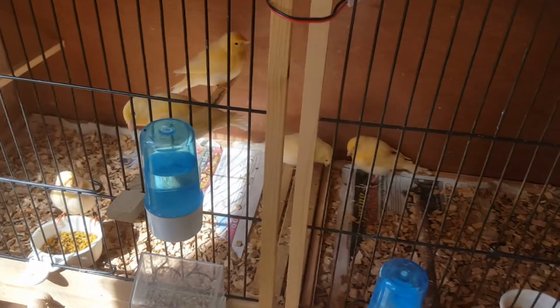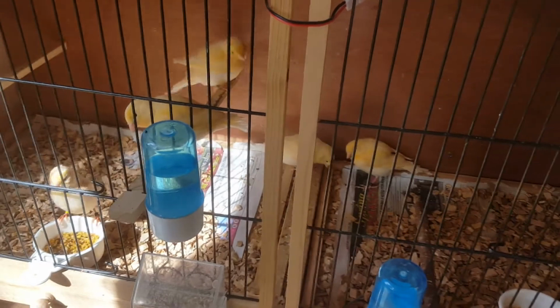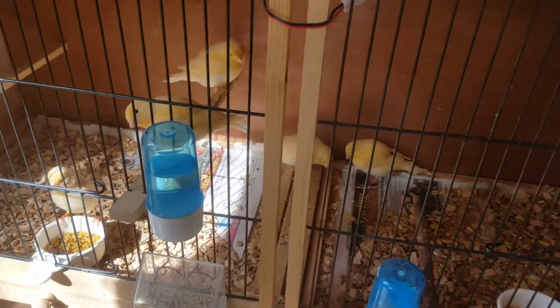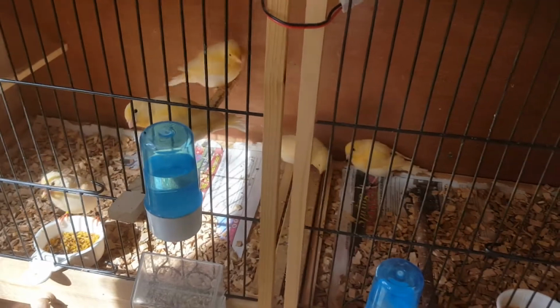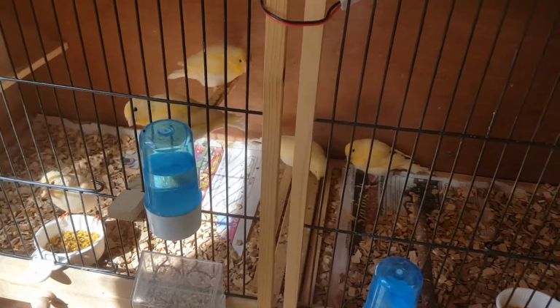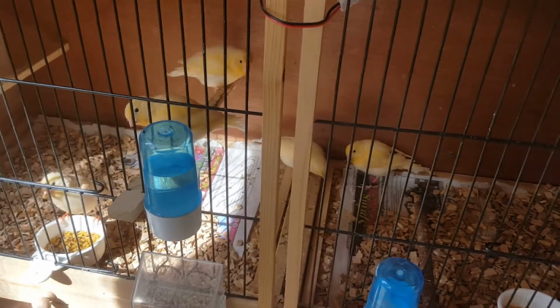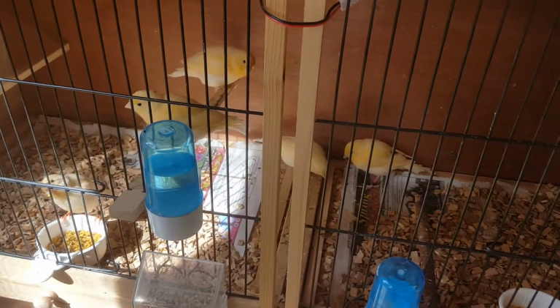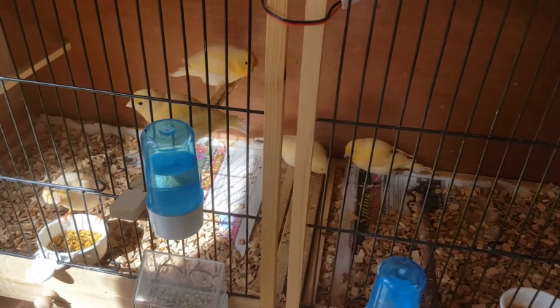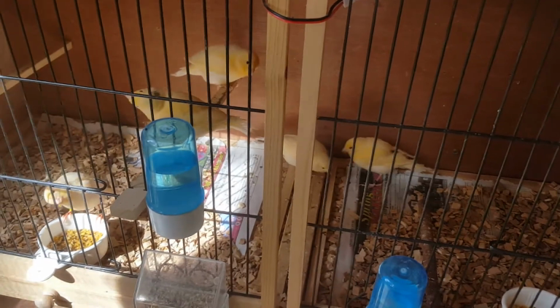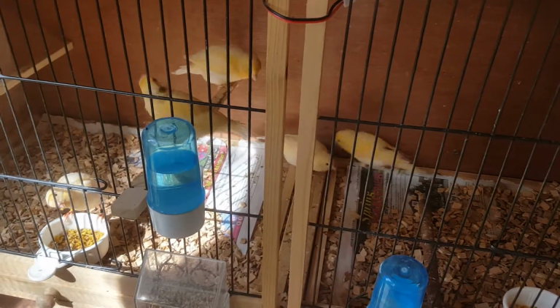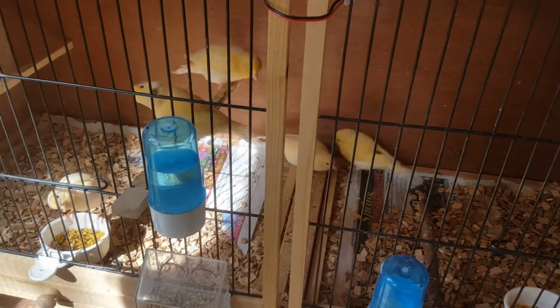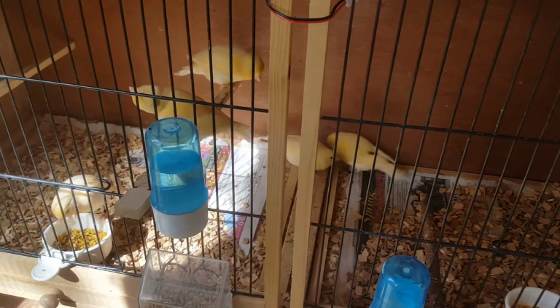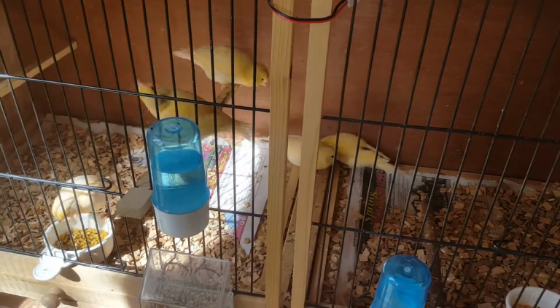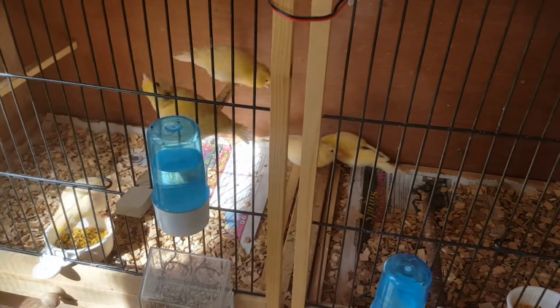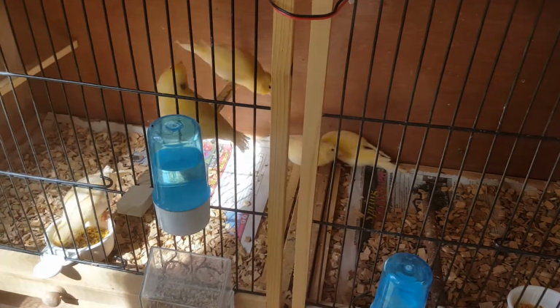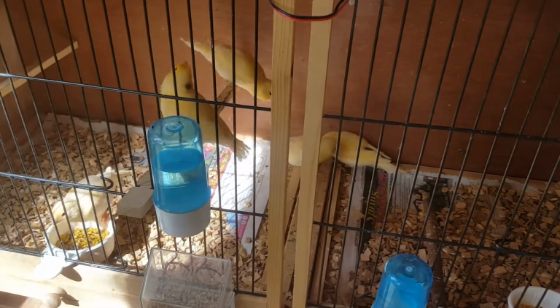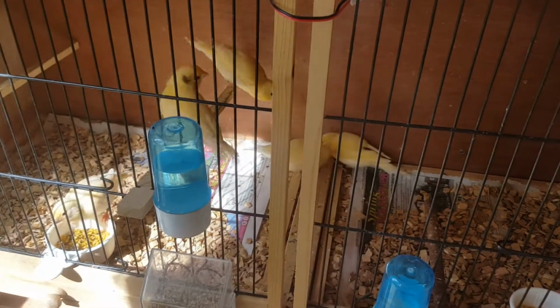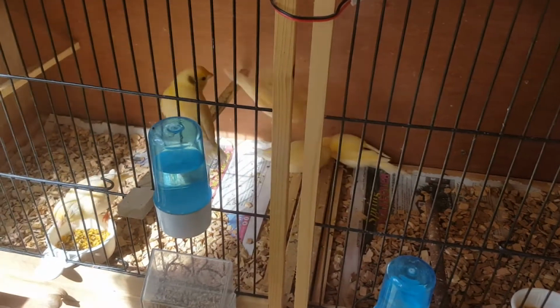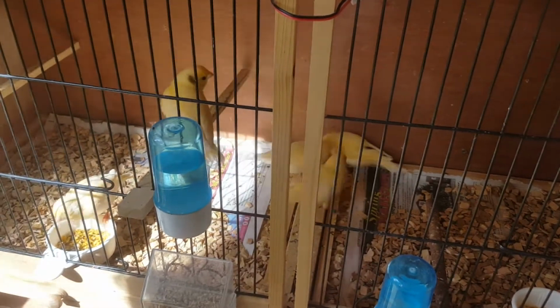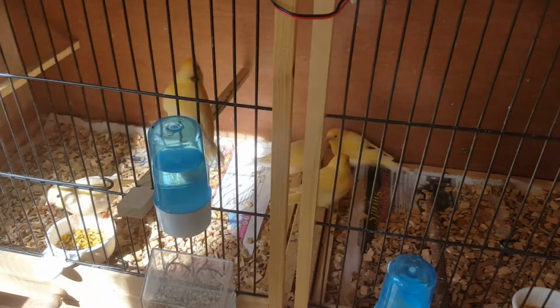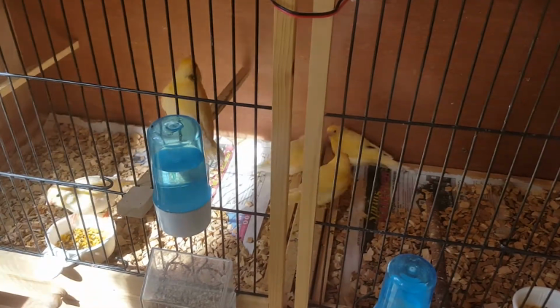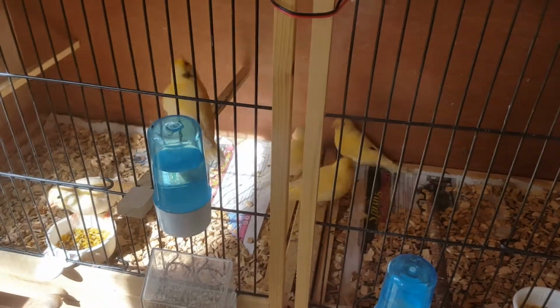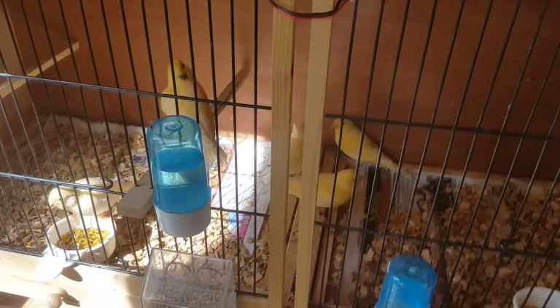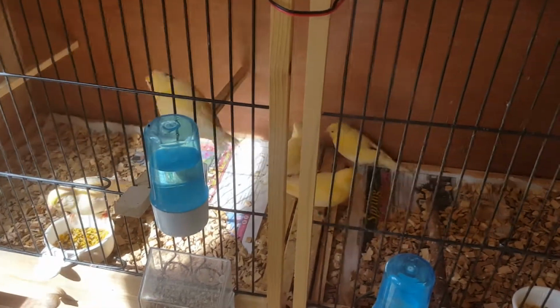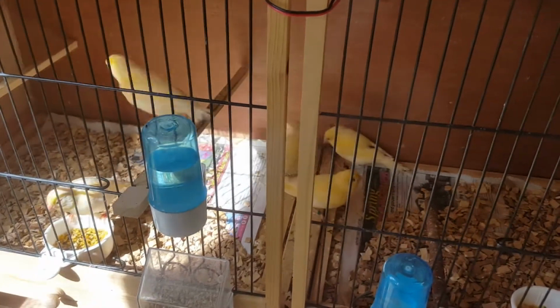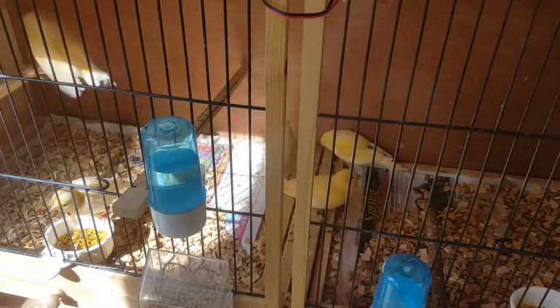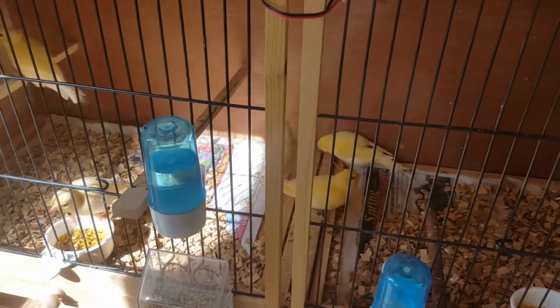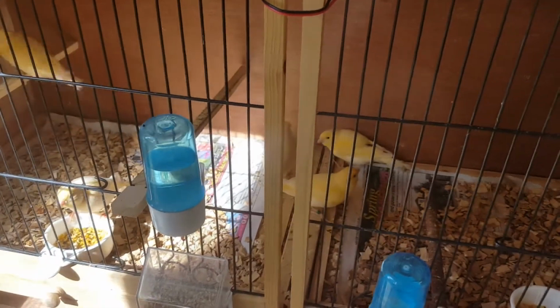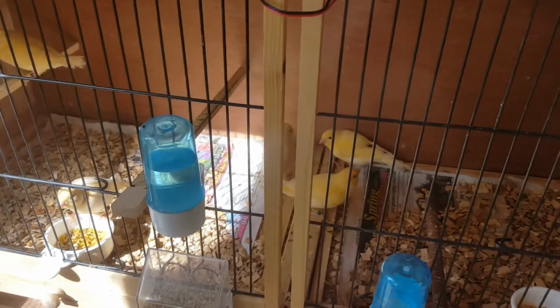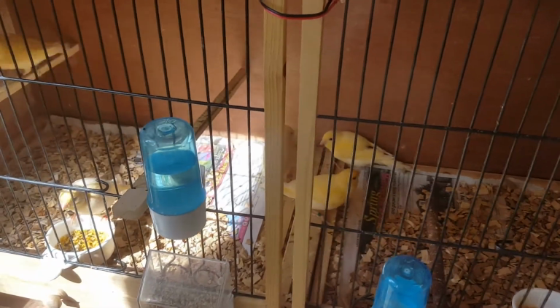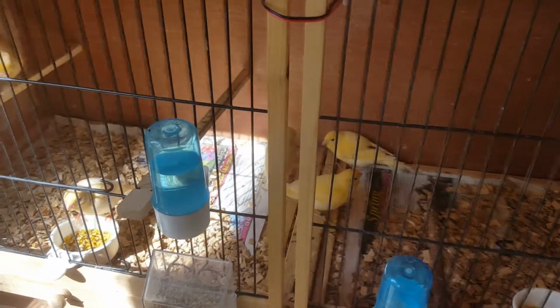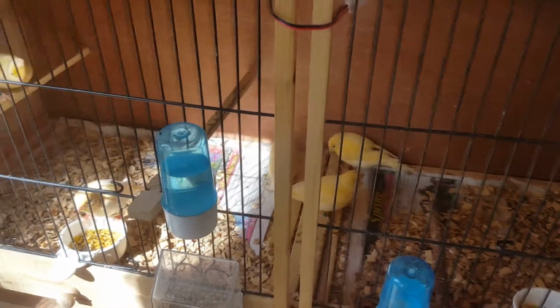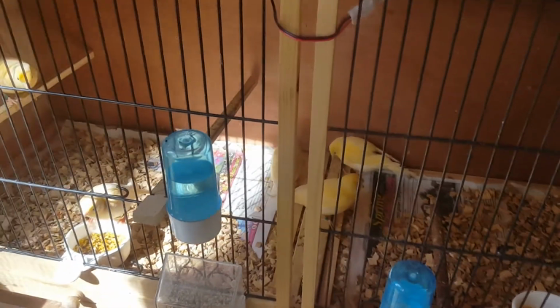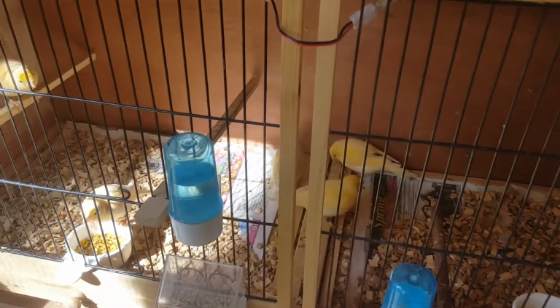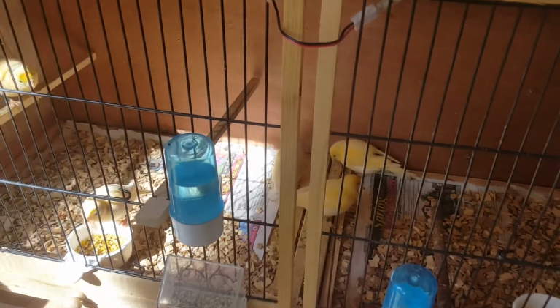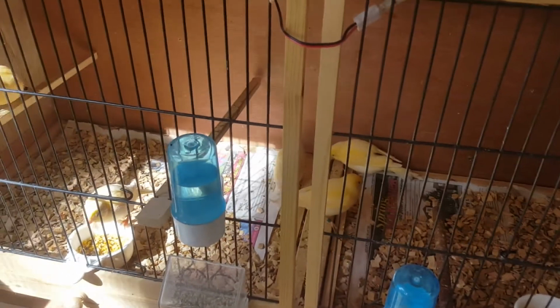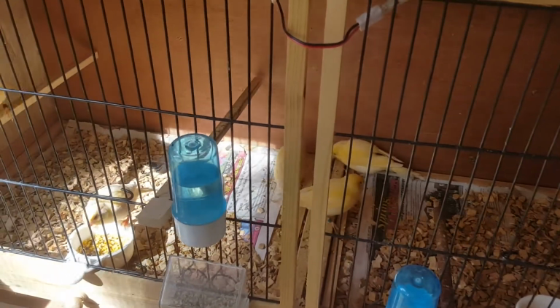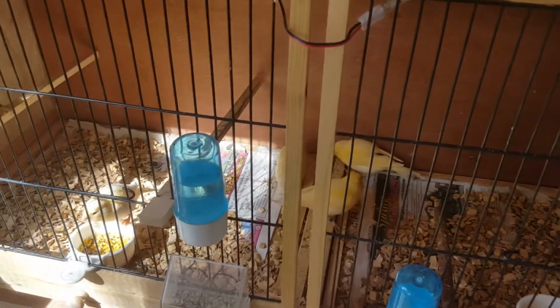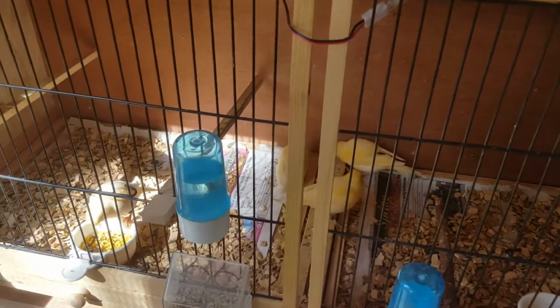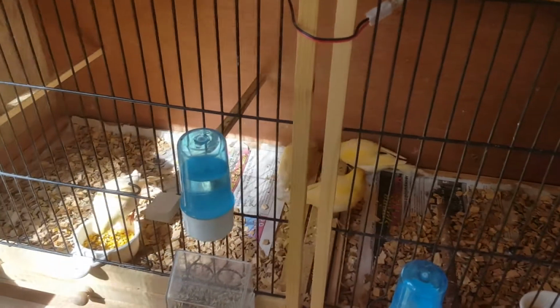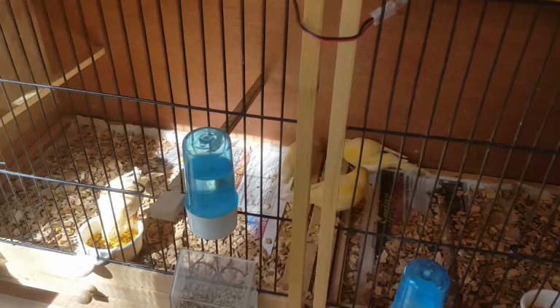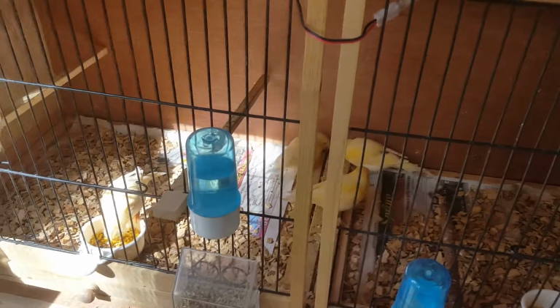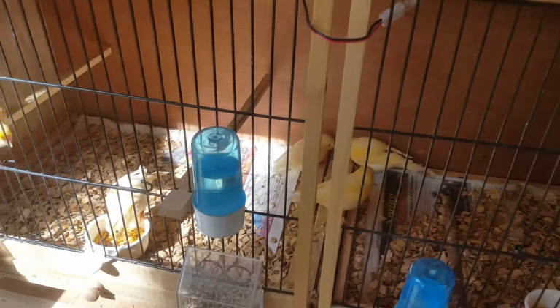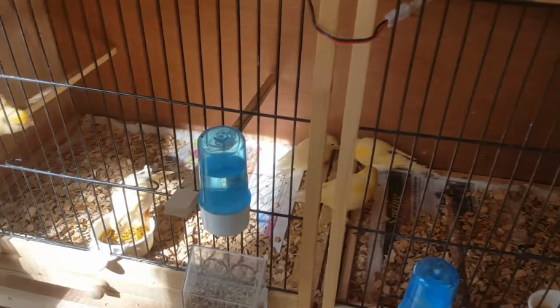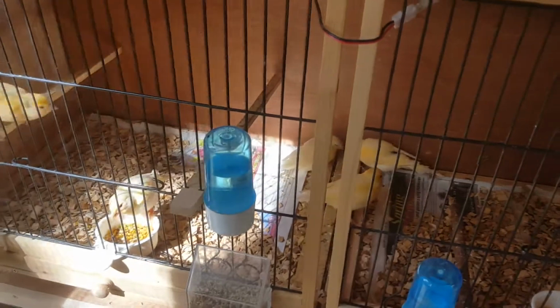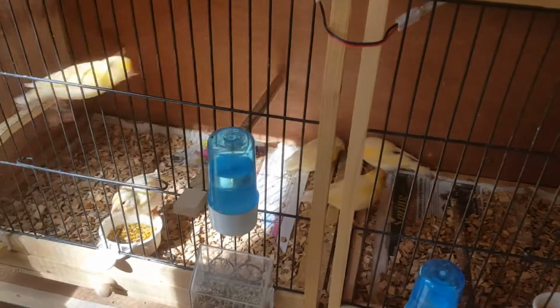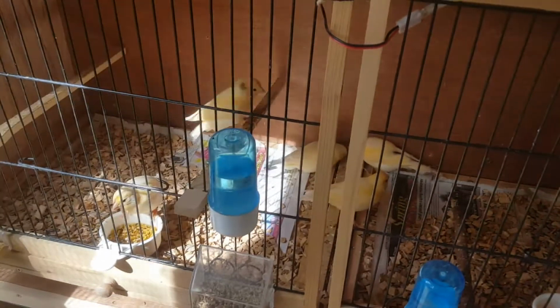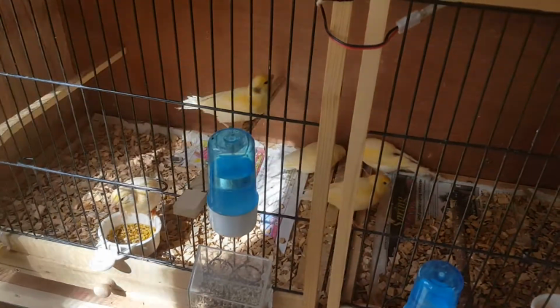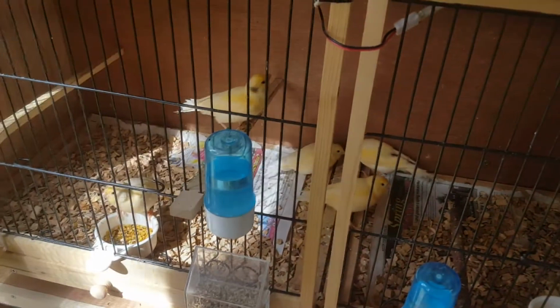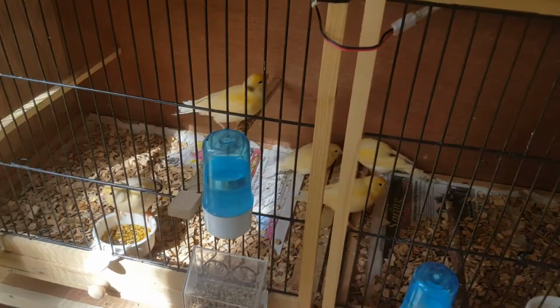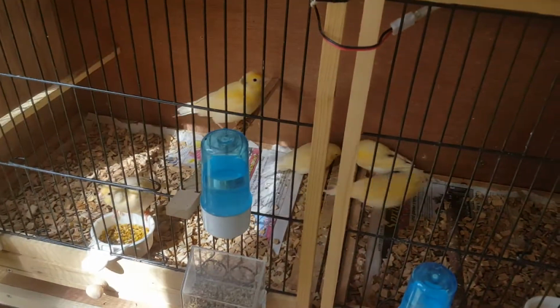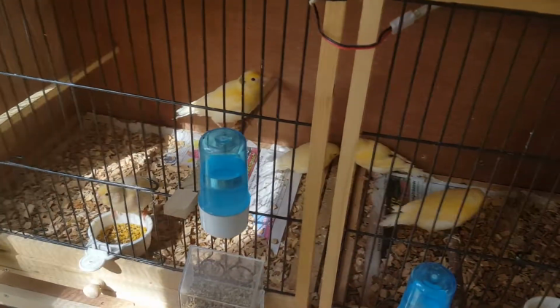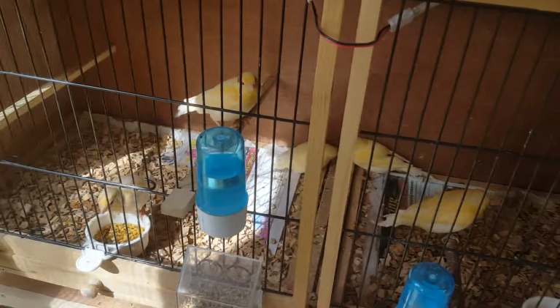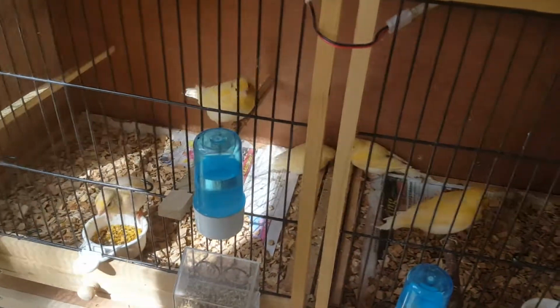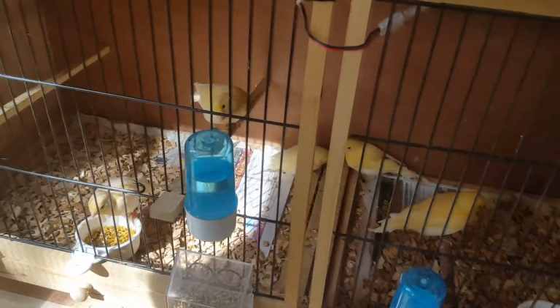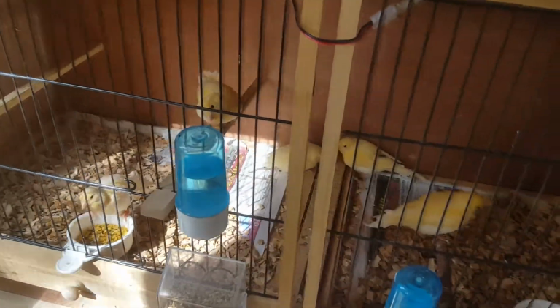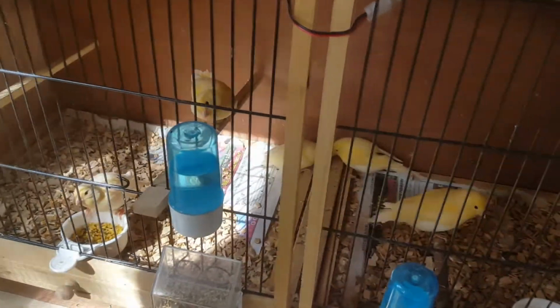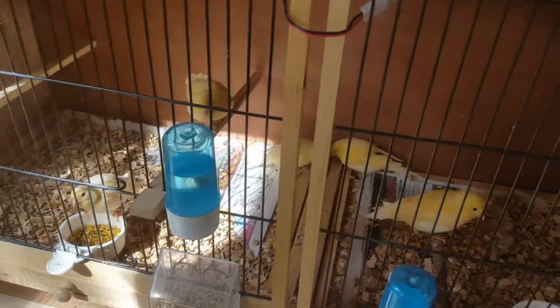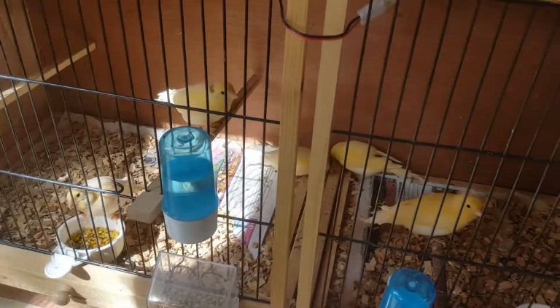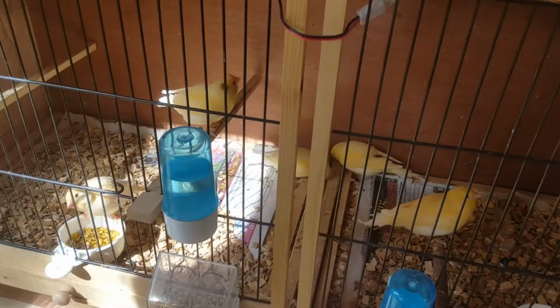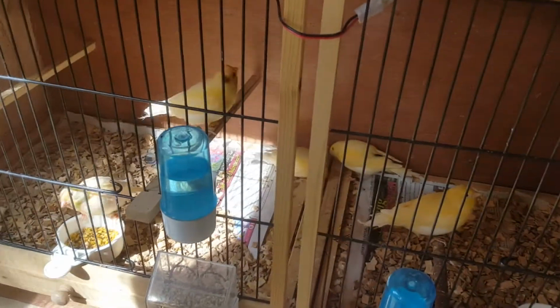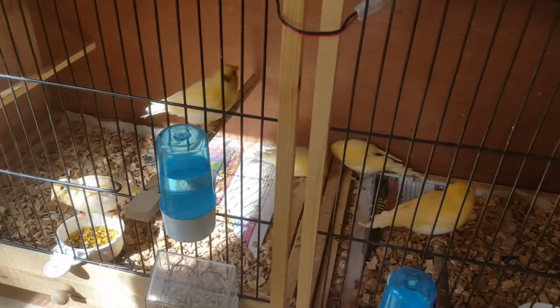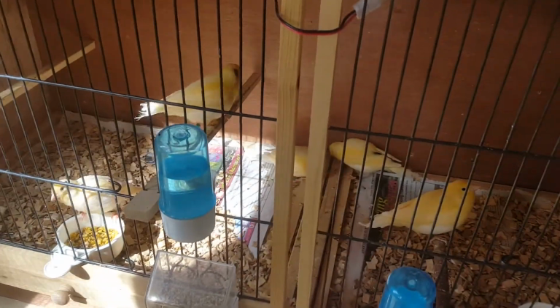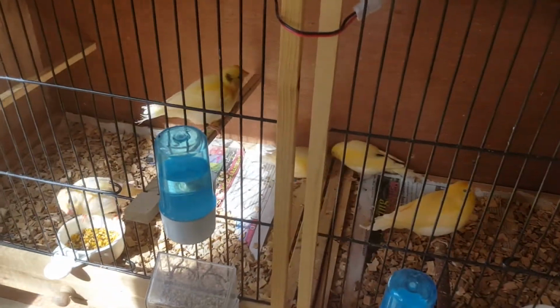So far, second round, I've got four chicks. Doing okay.